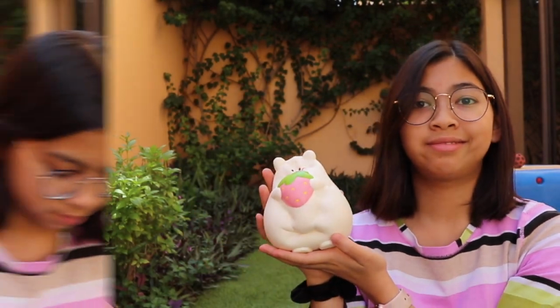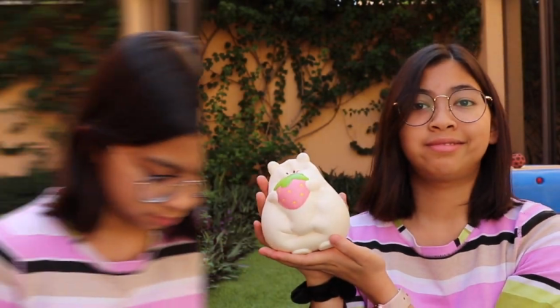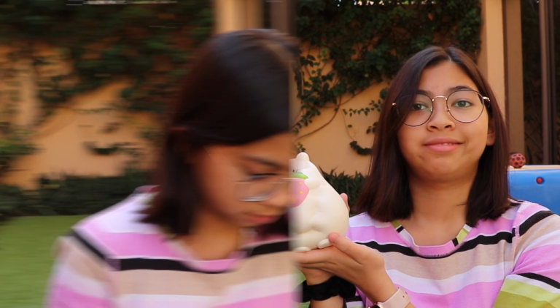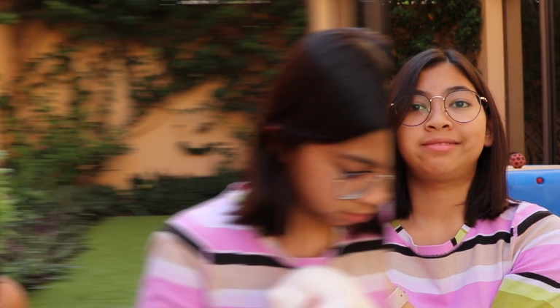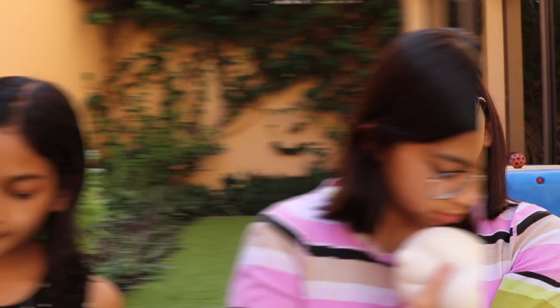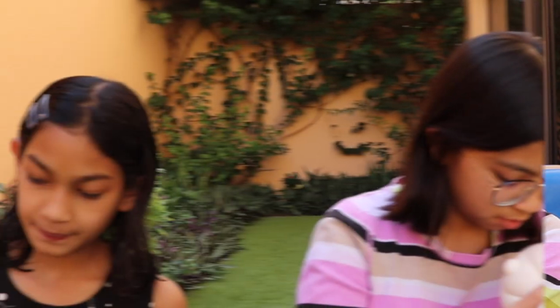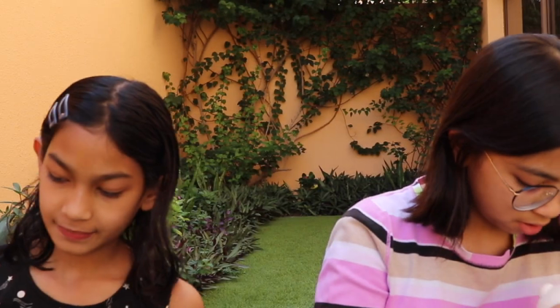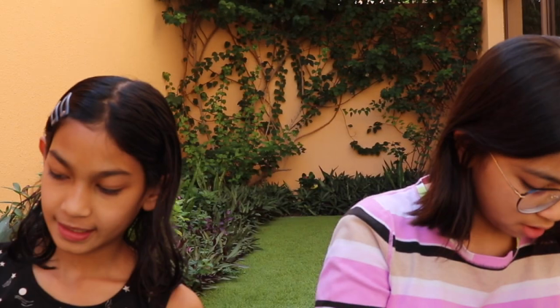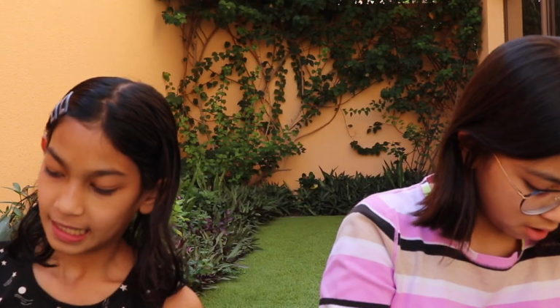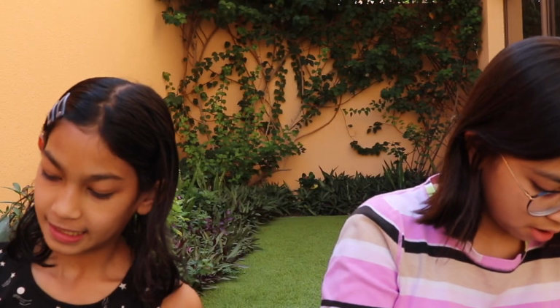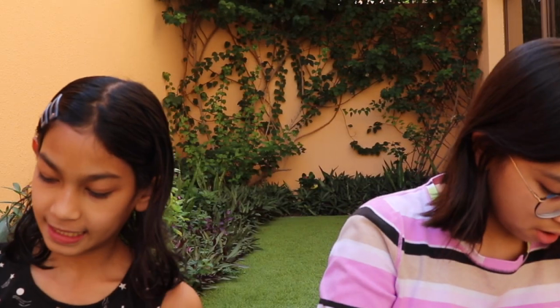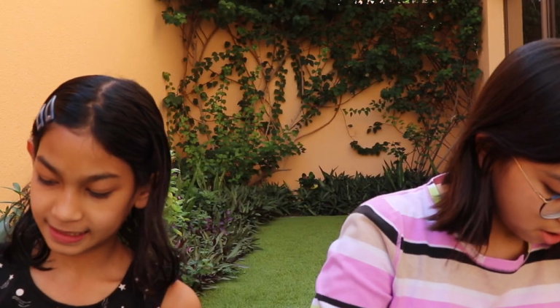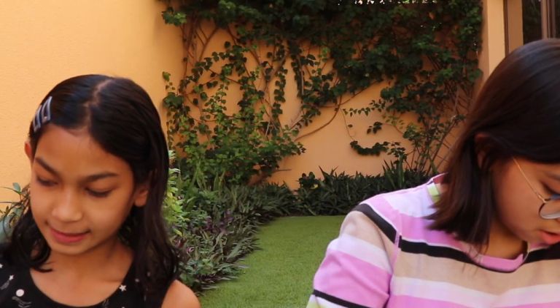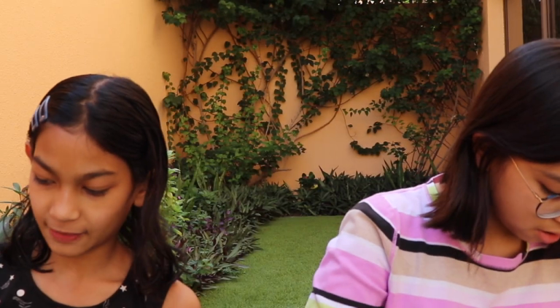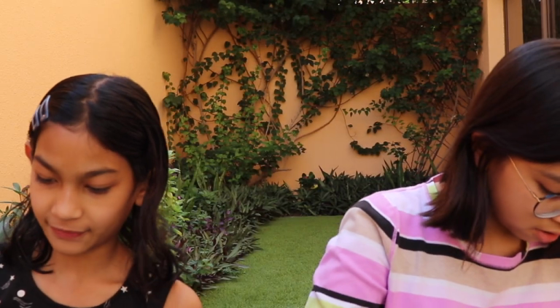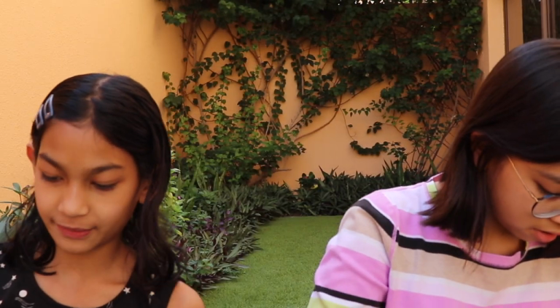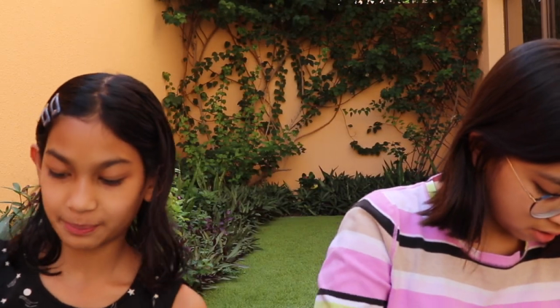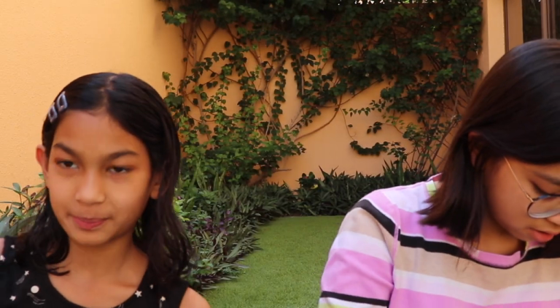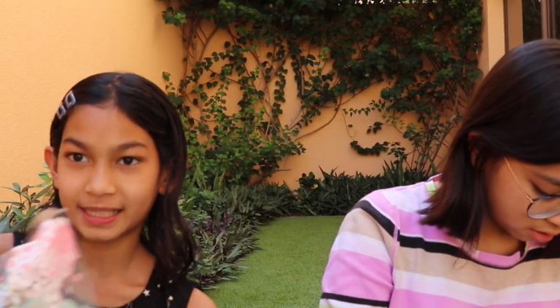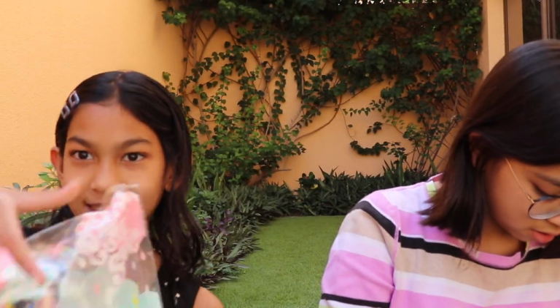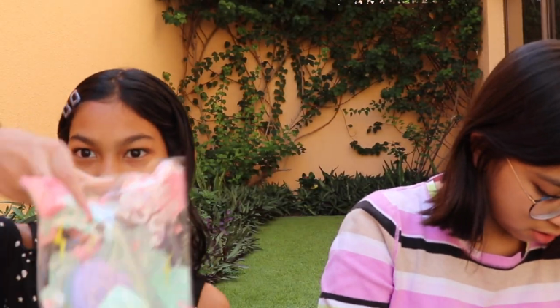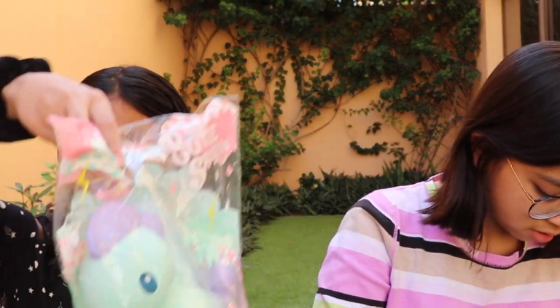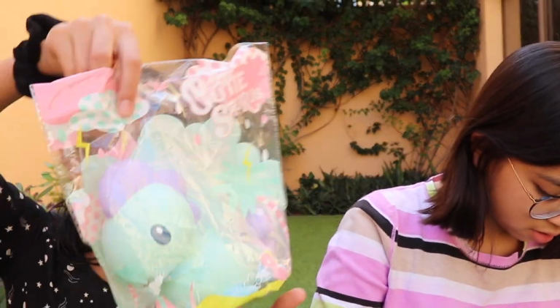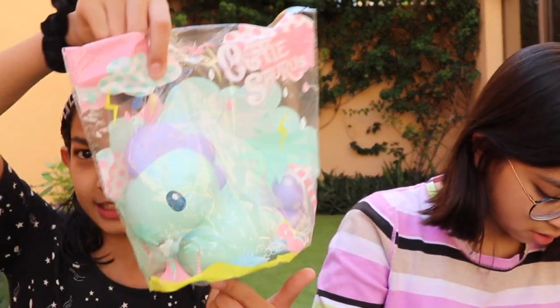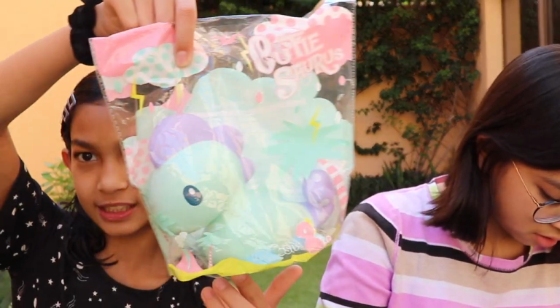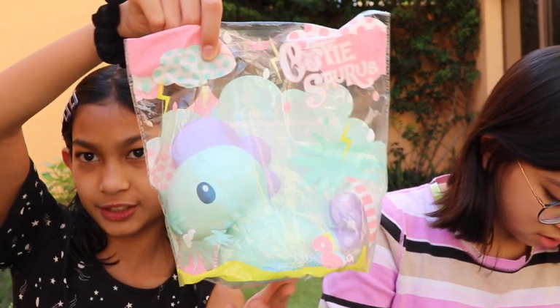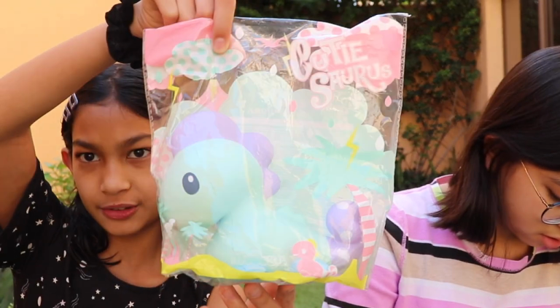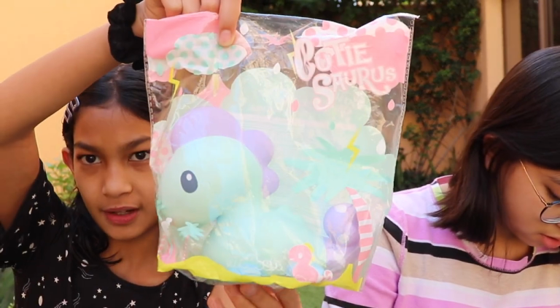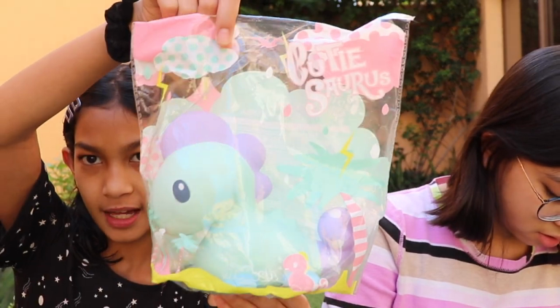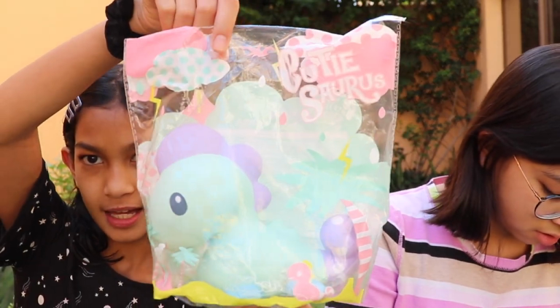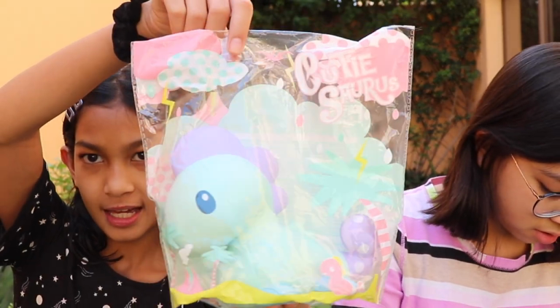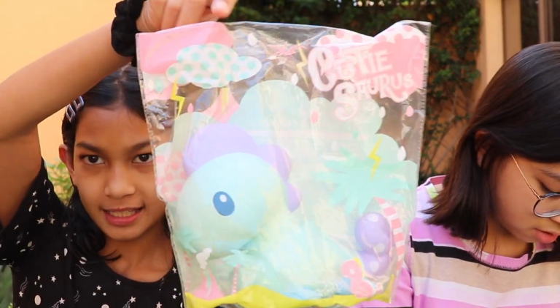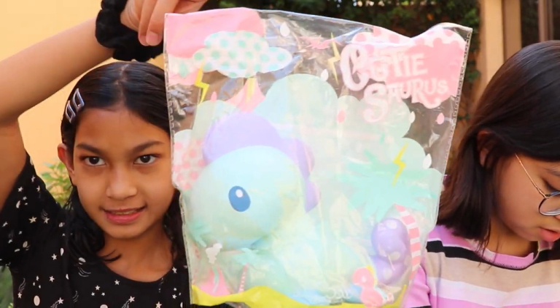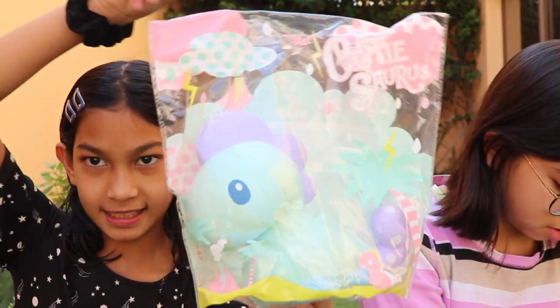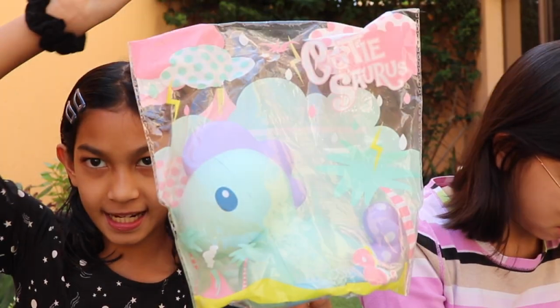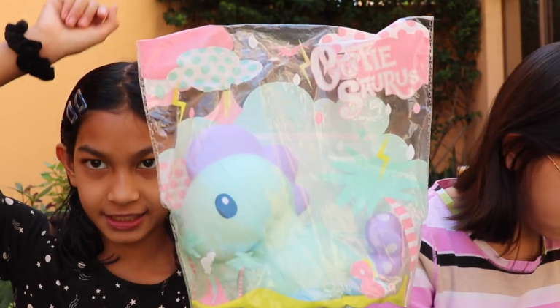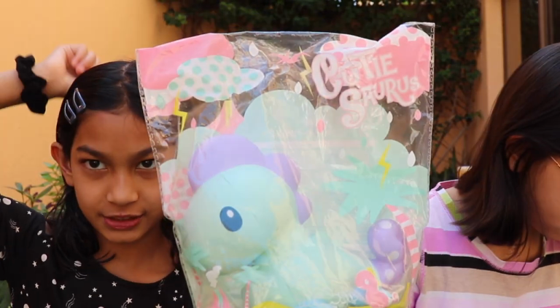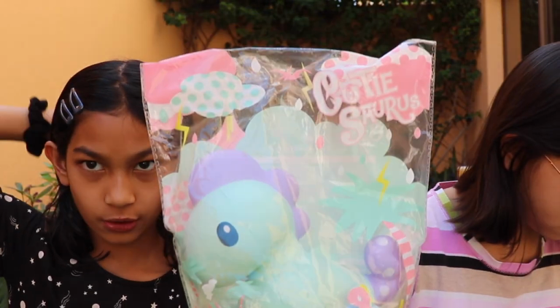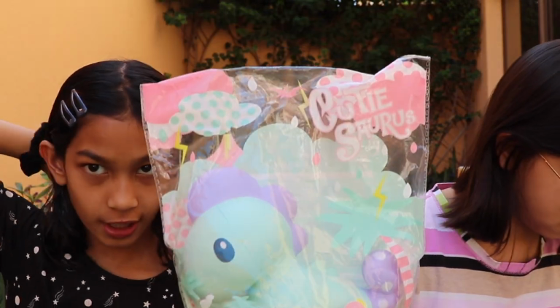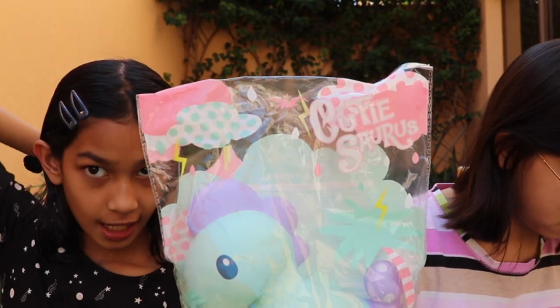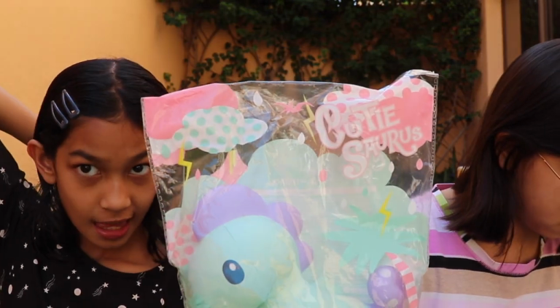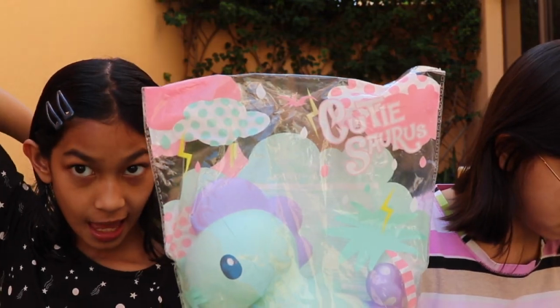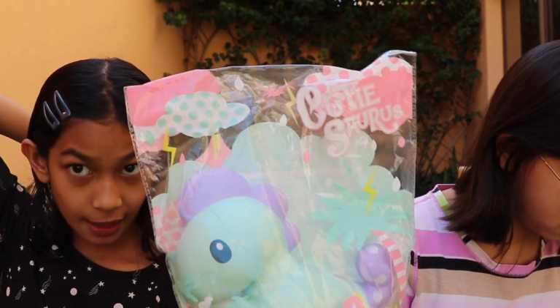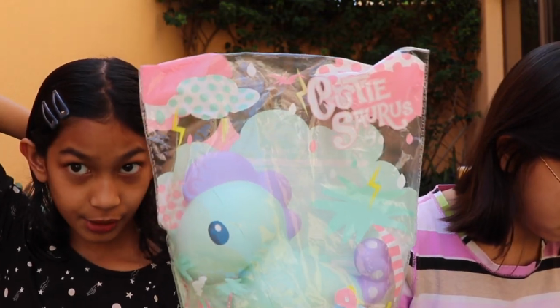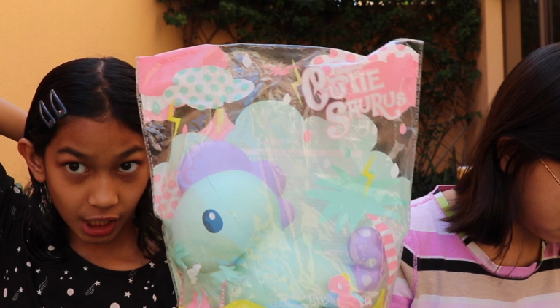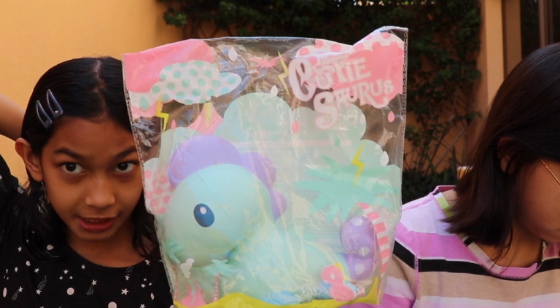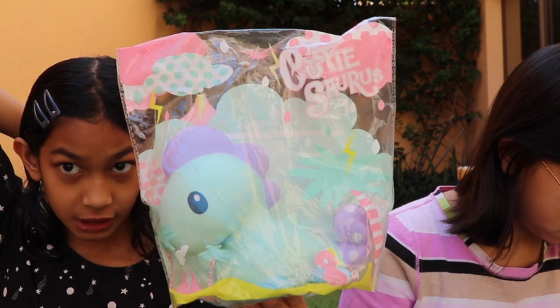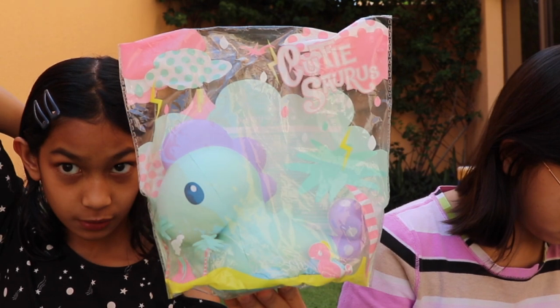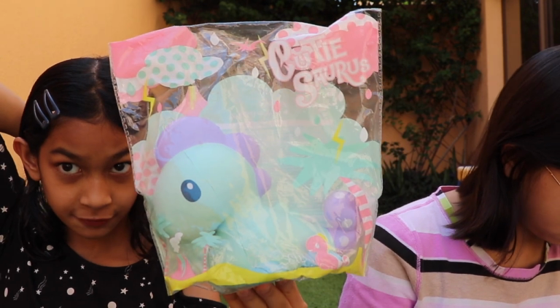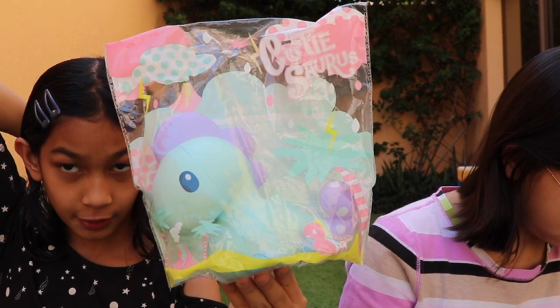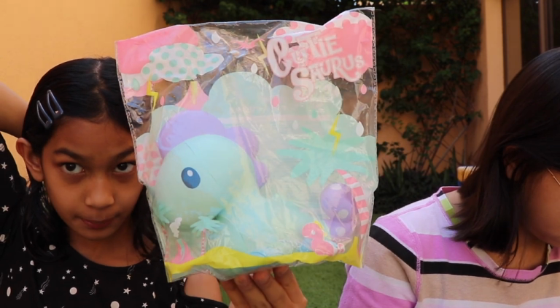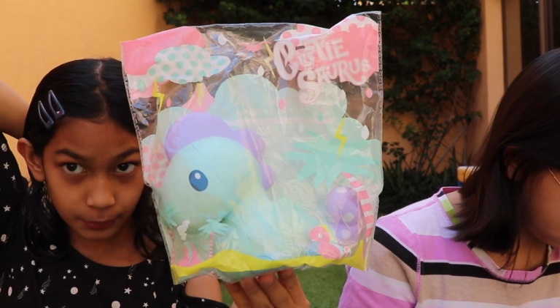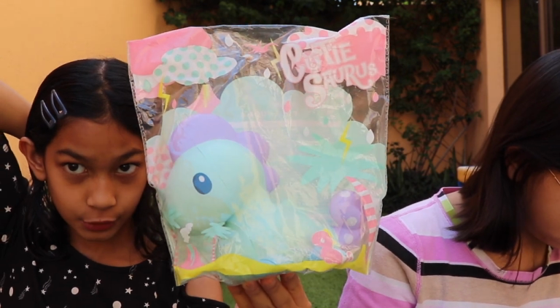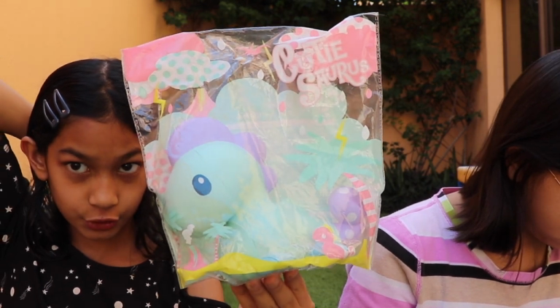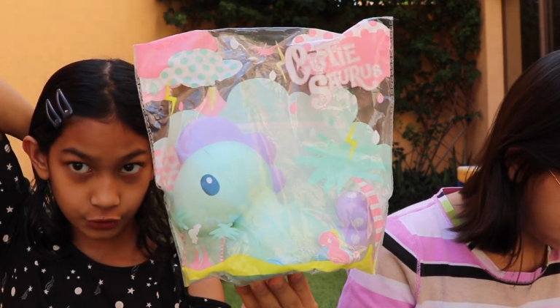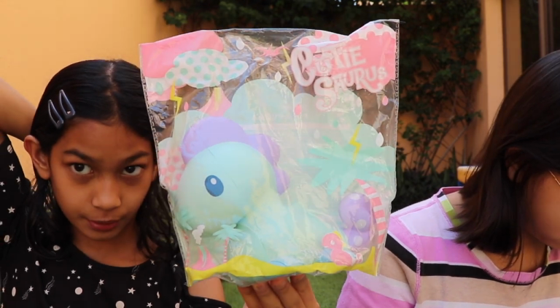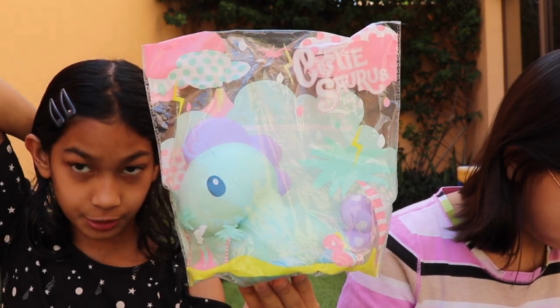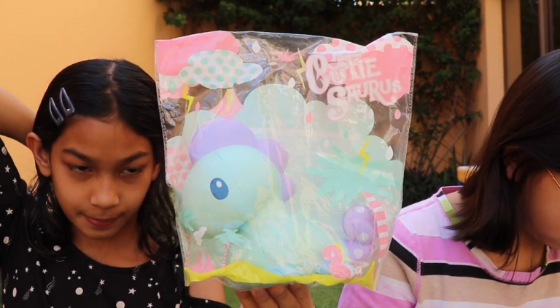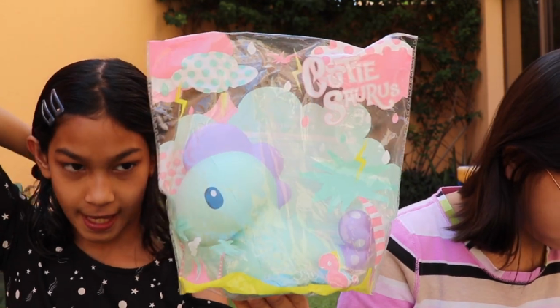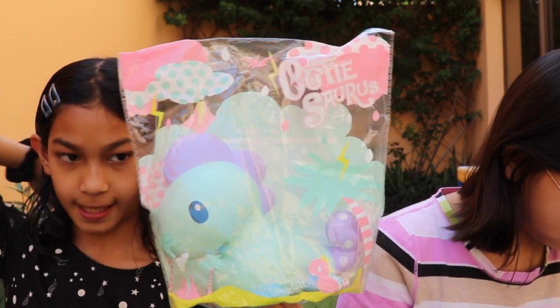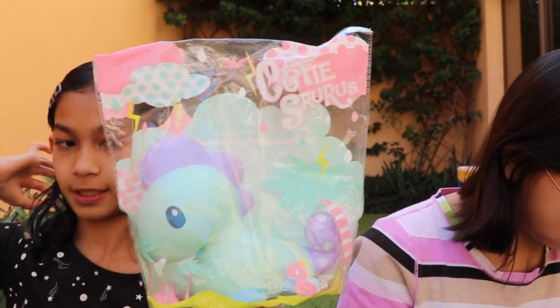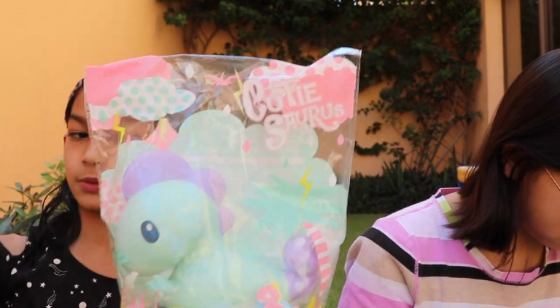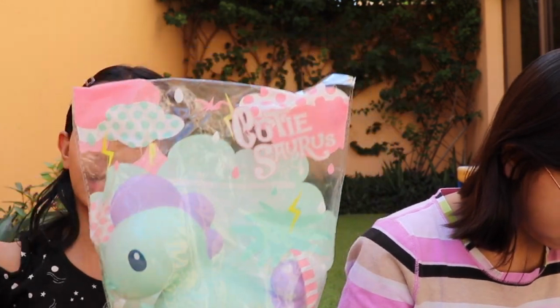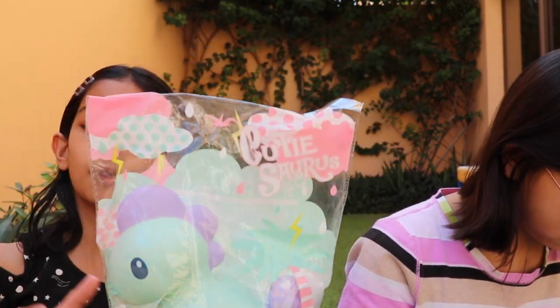This is my favorite because it's a cute dinosaur and we got this one from Moosh from Japan as well. And it smells really good.